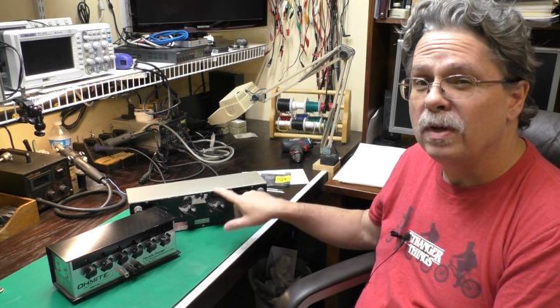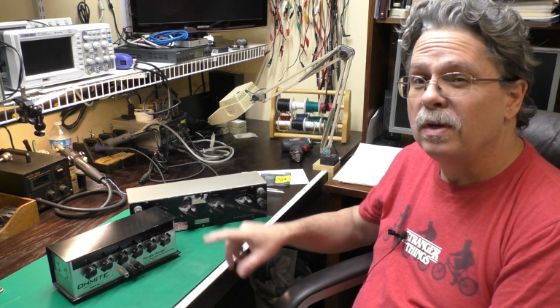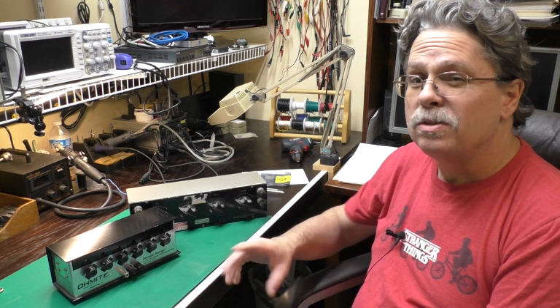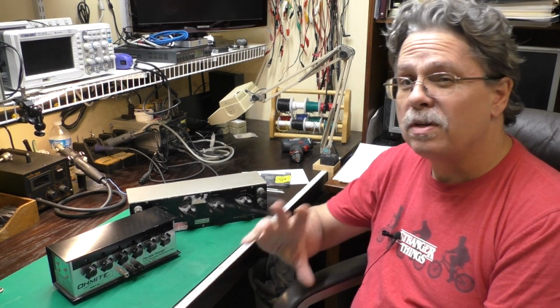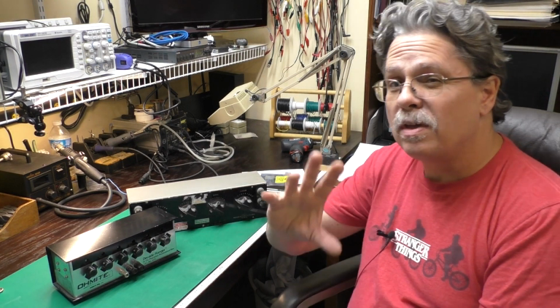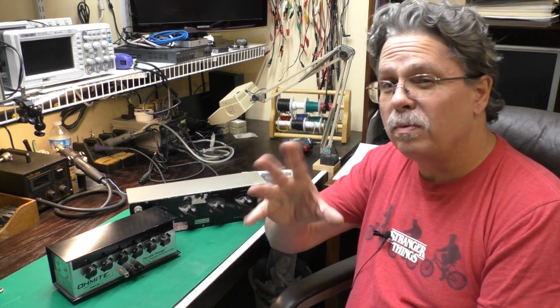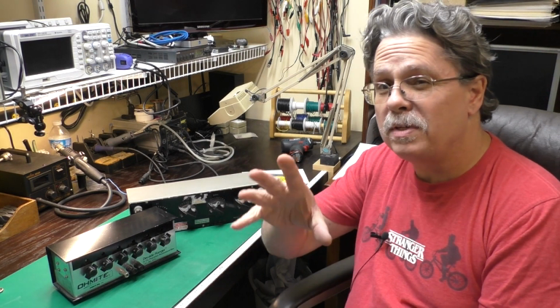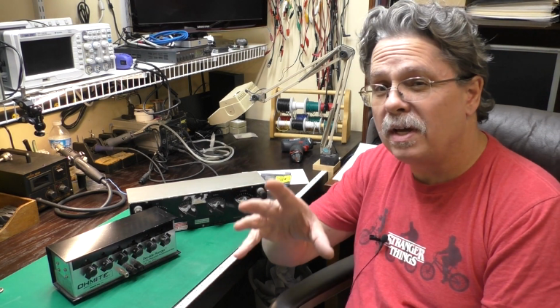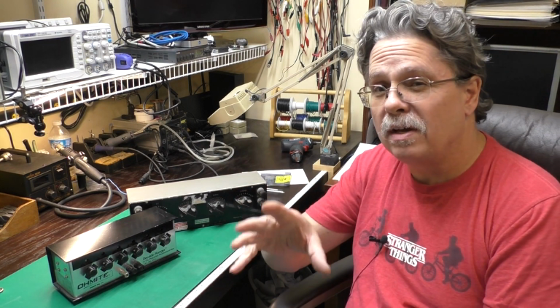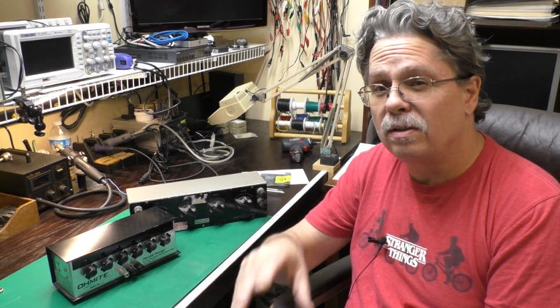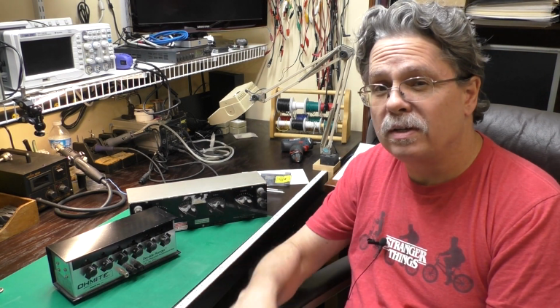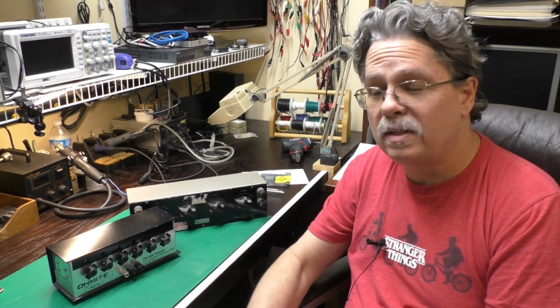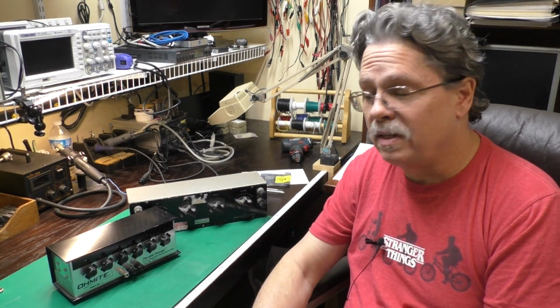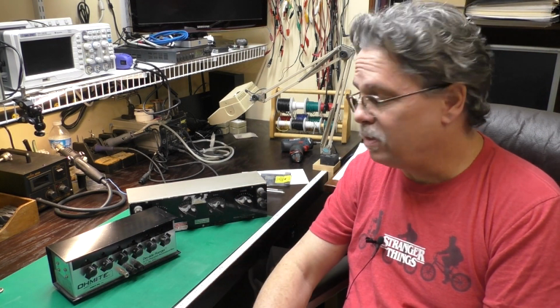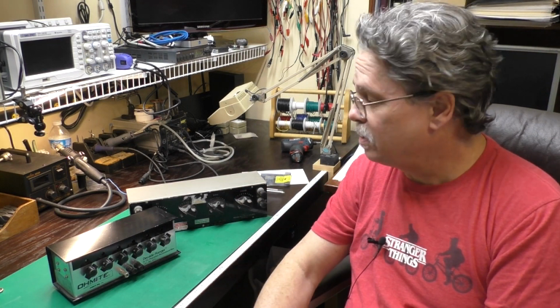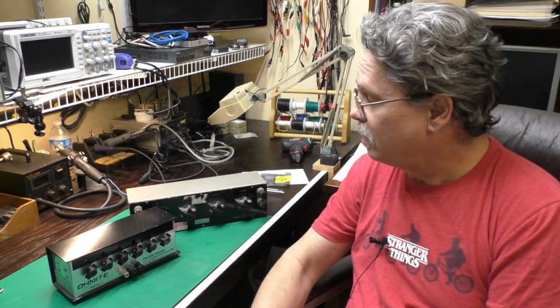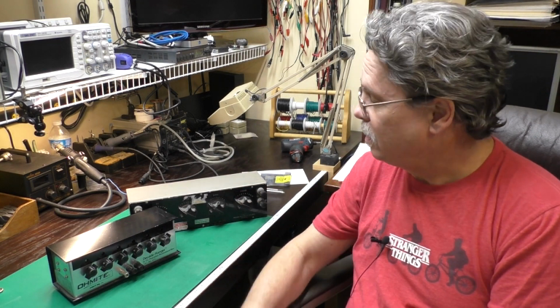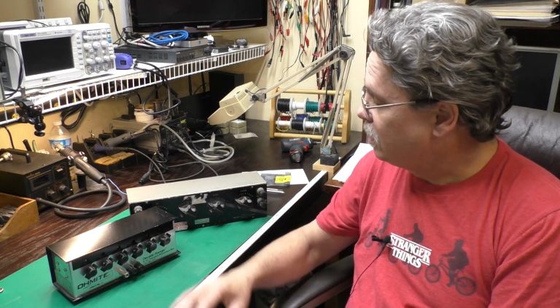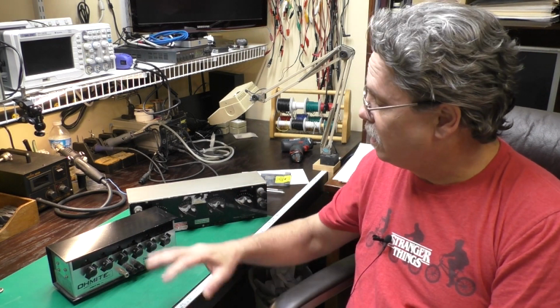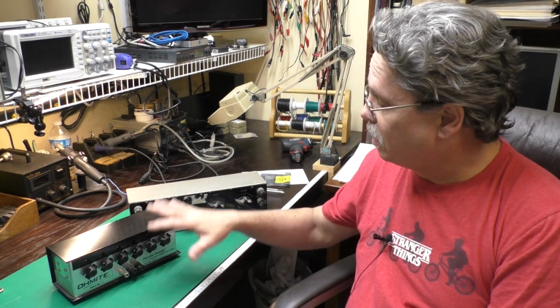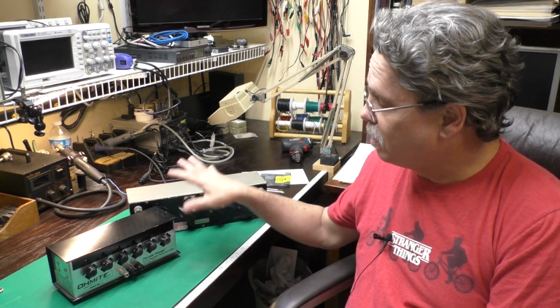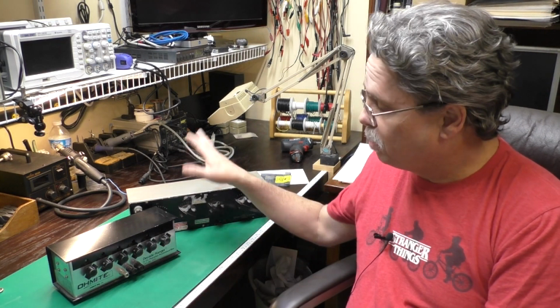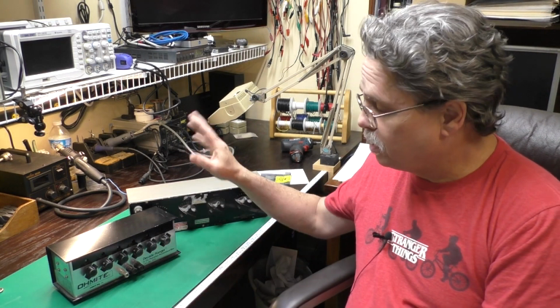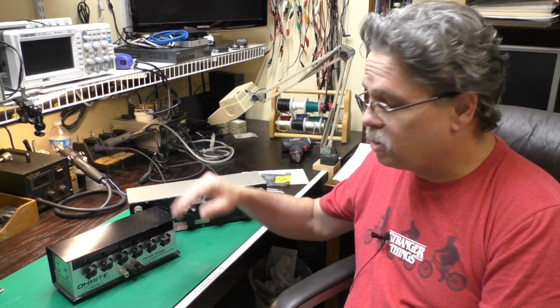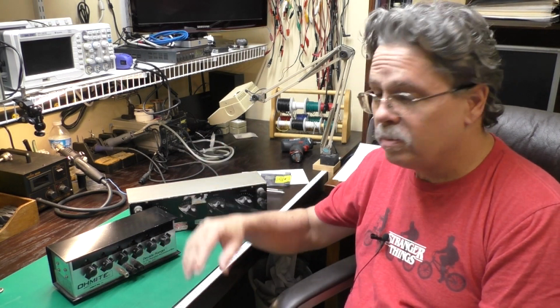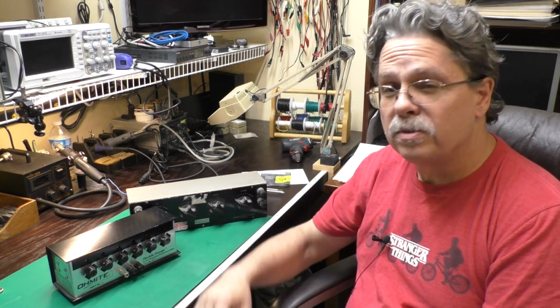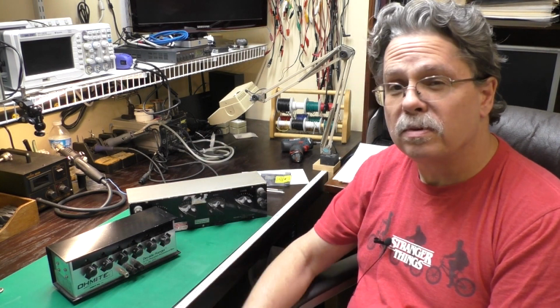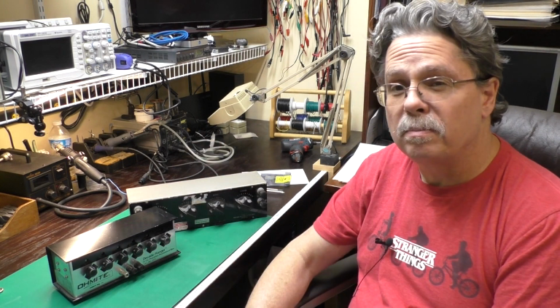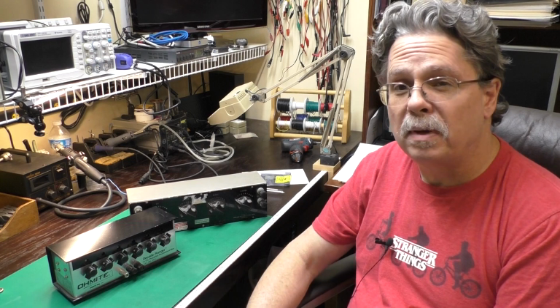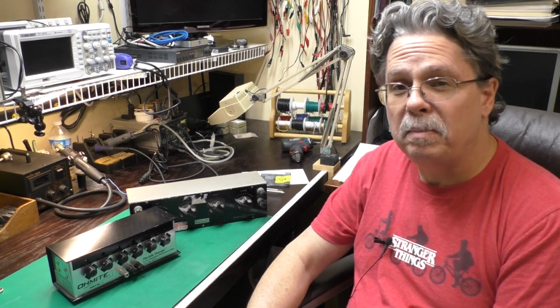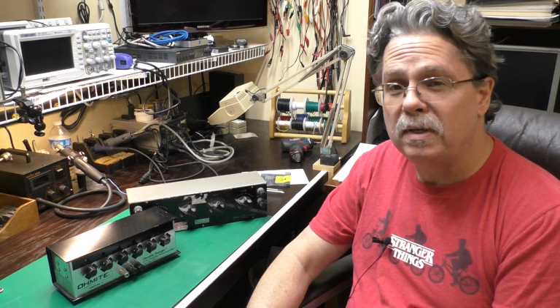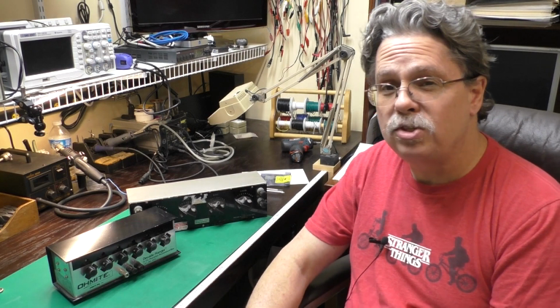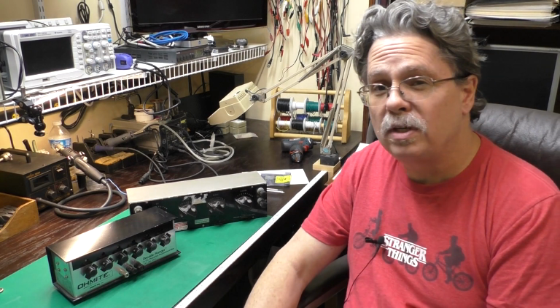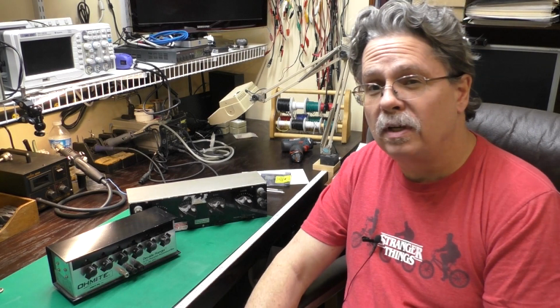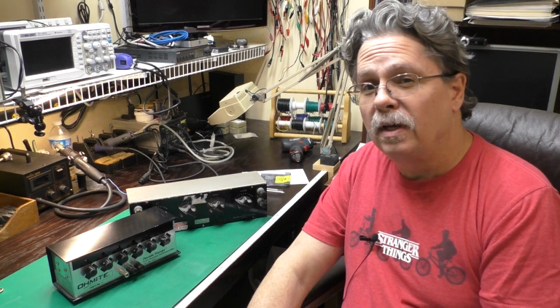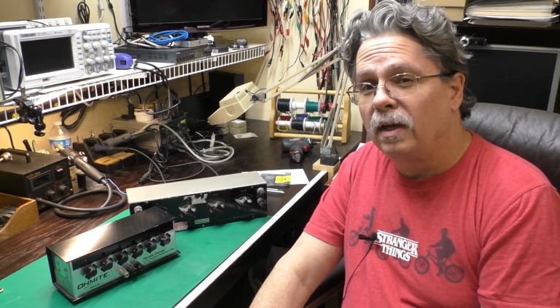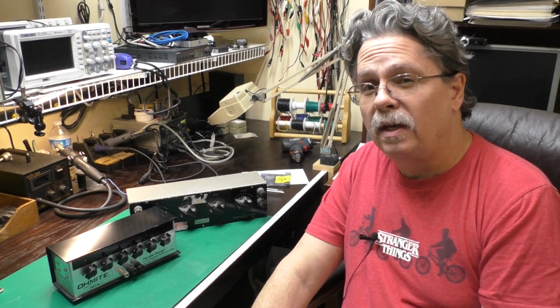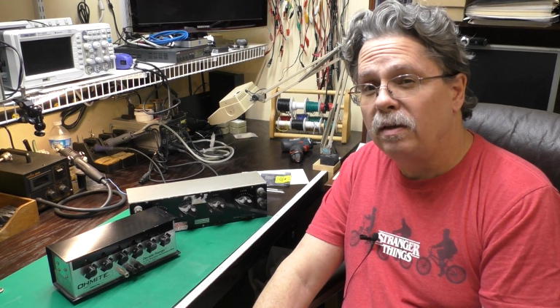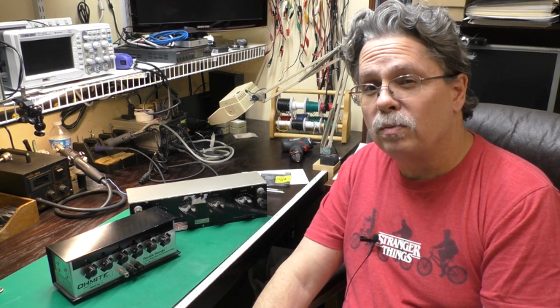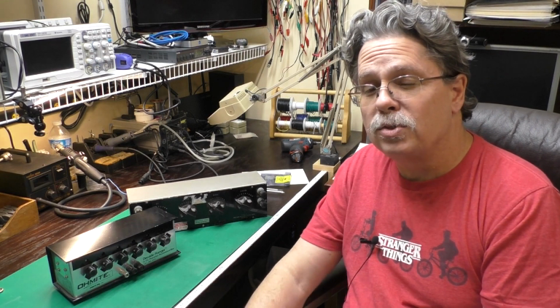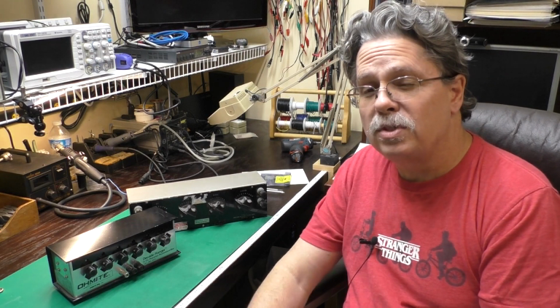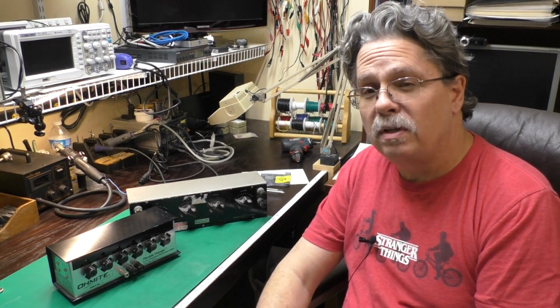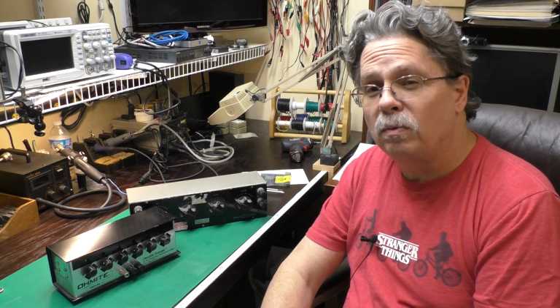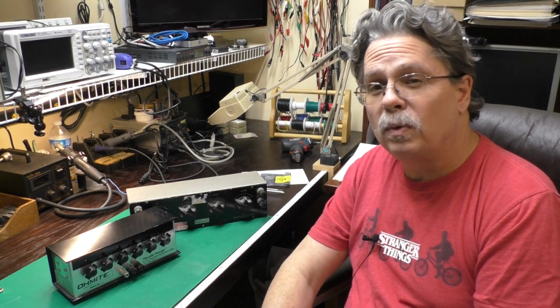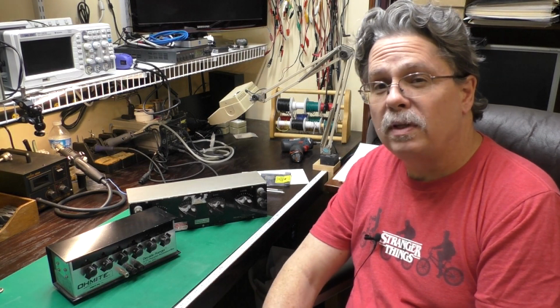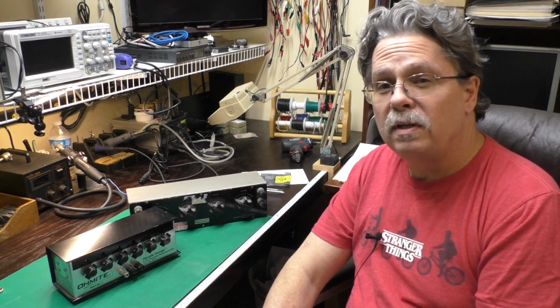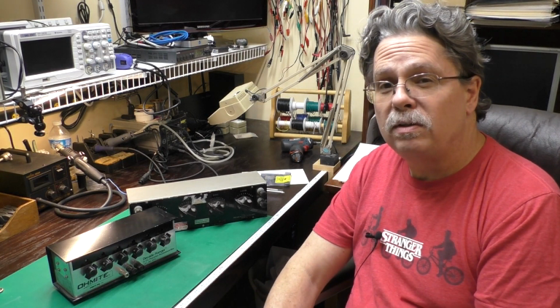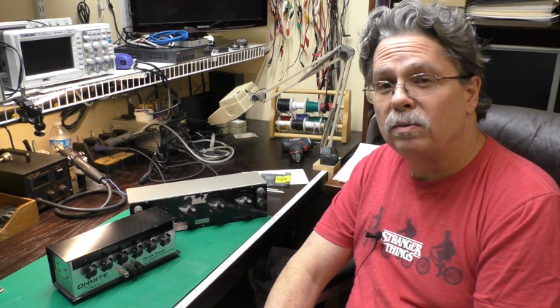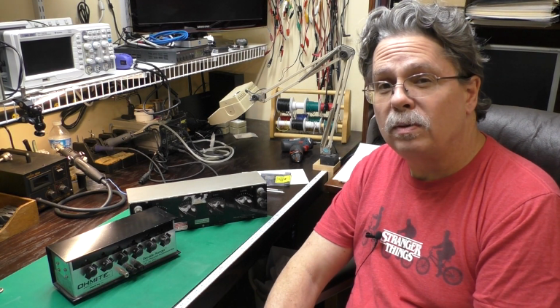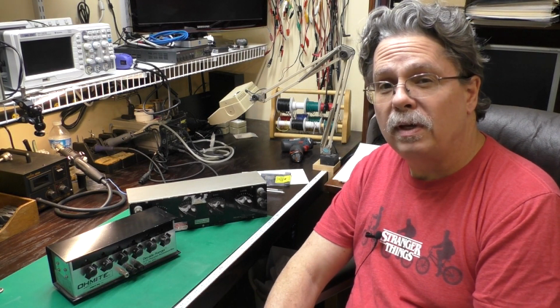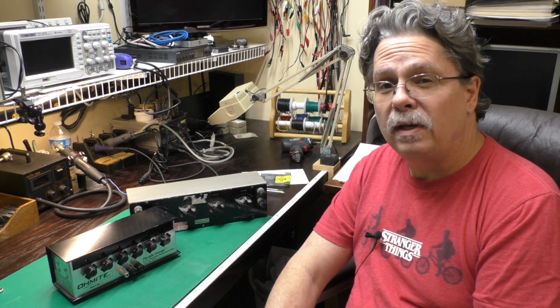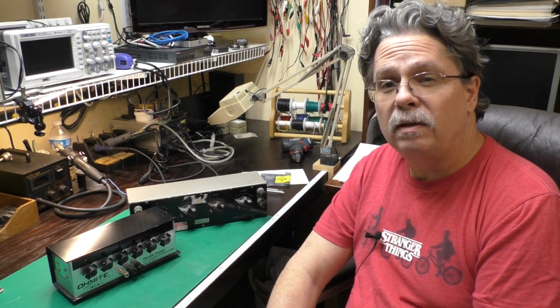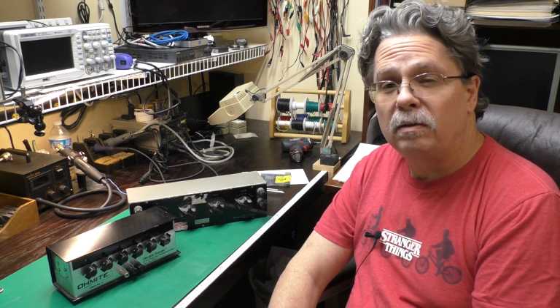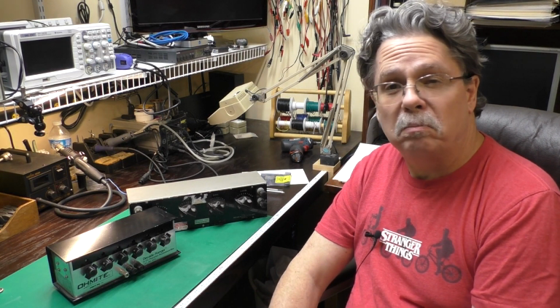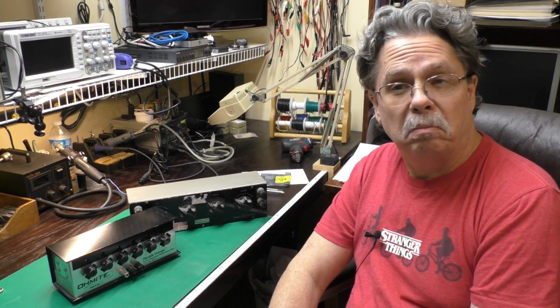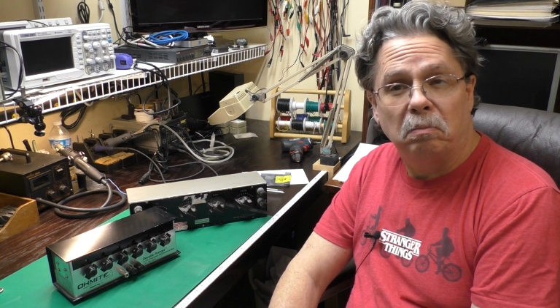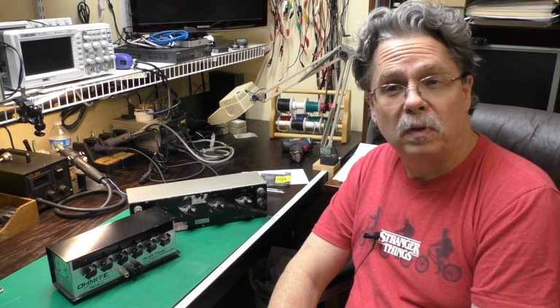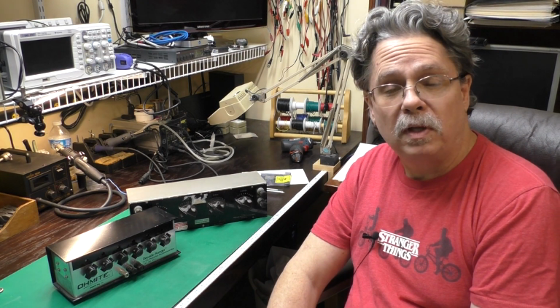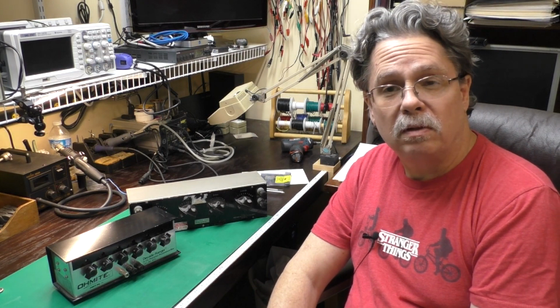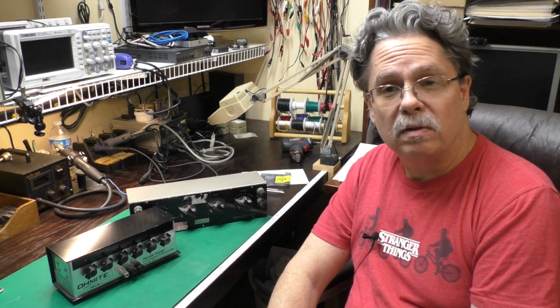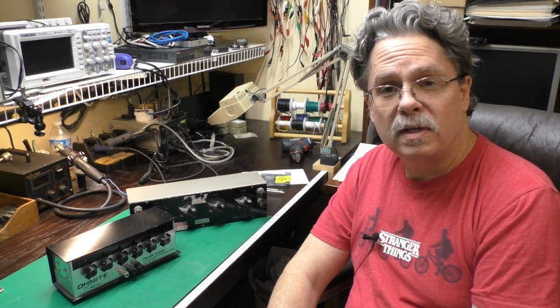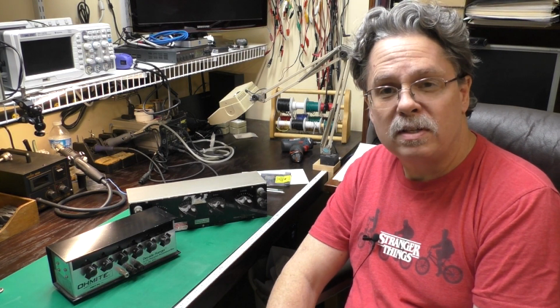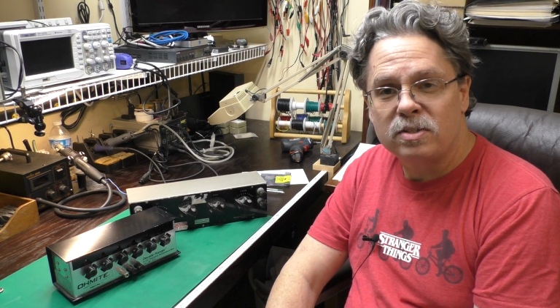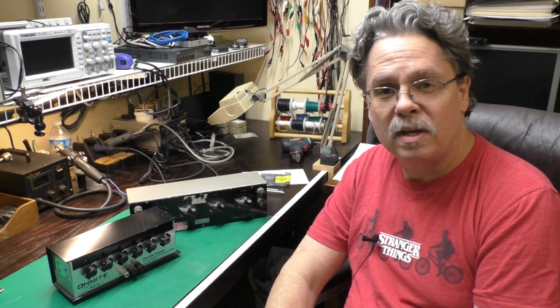So I thought we'd take a look at these, a couple of instruments from my bench, and we'll see what they do and what they look like inside.